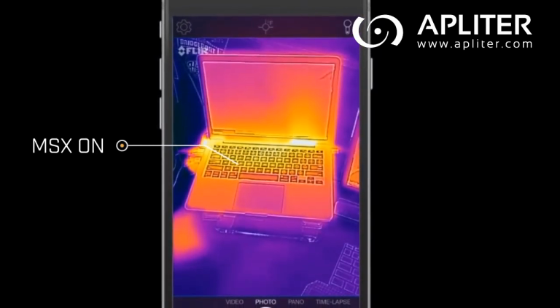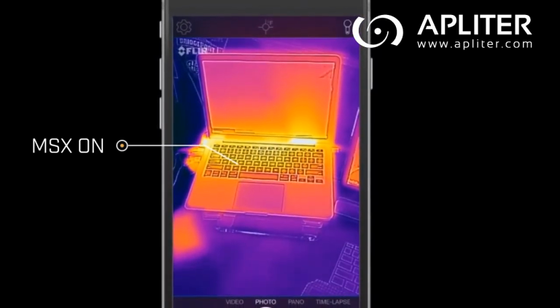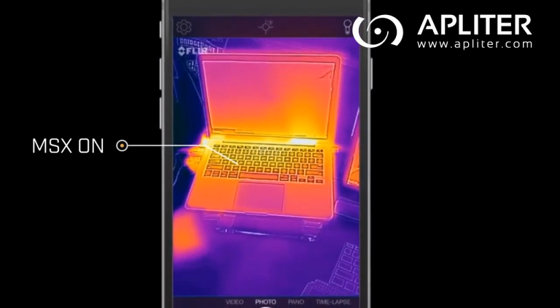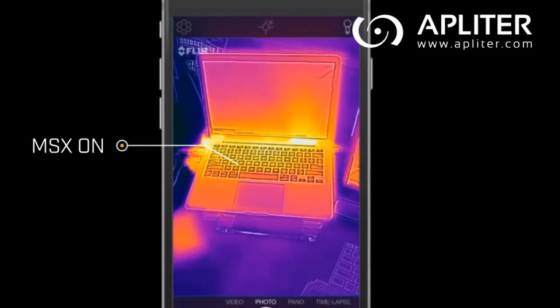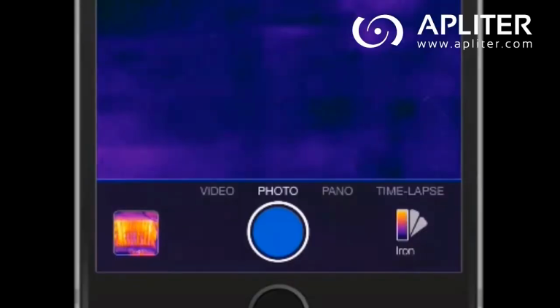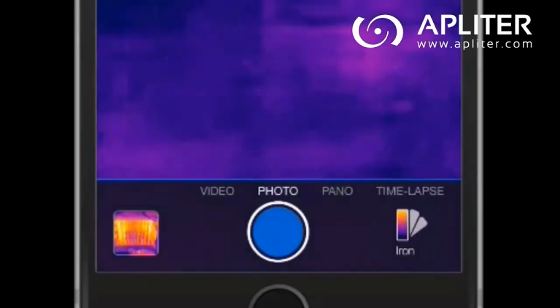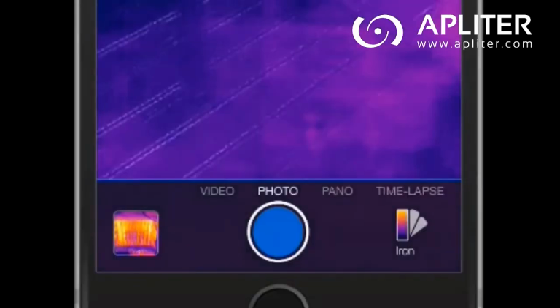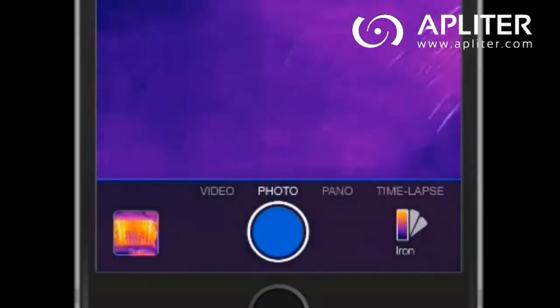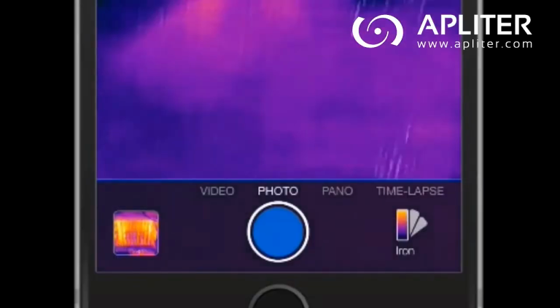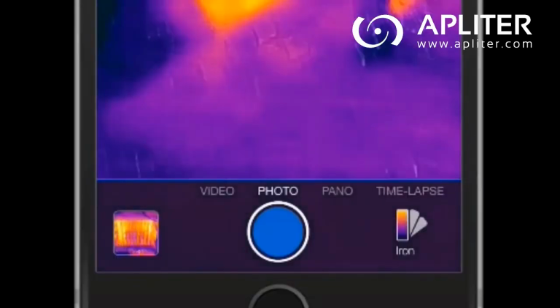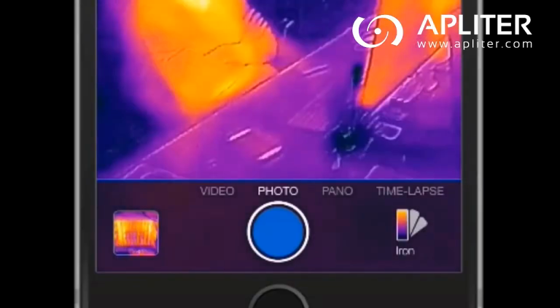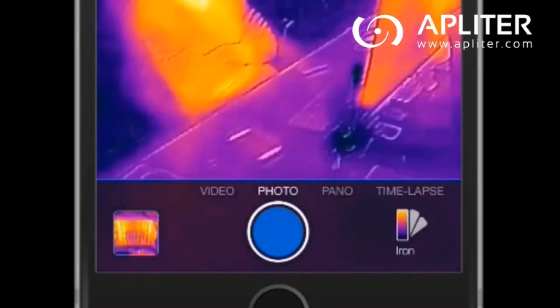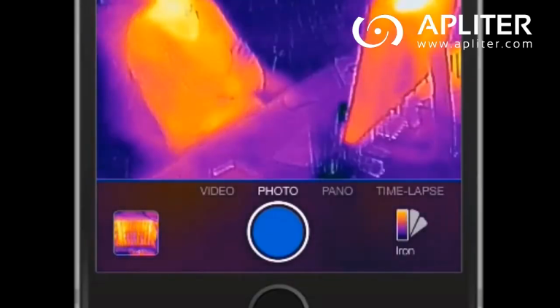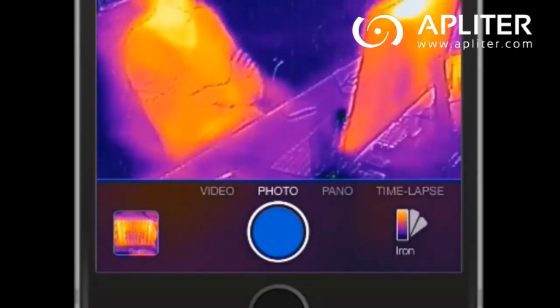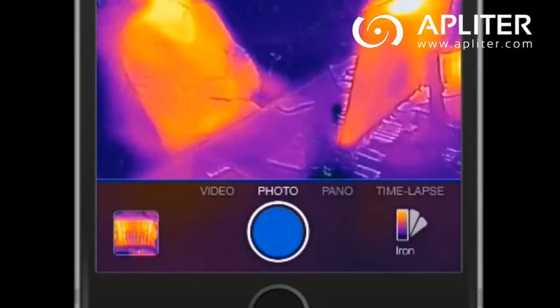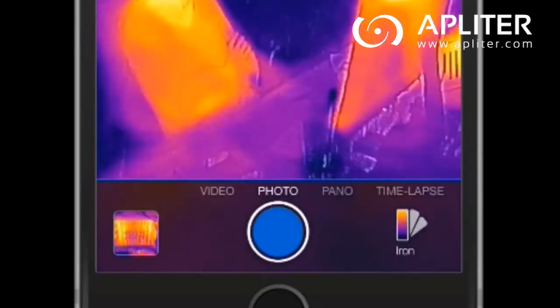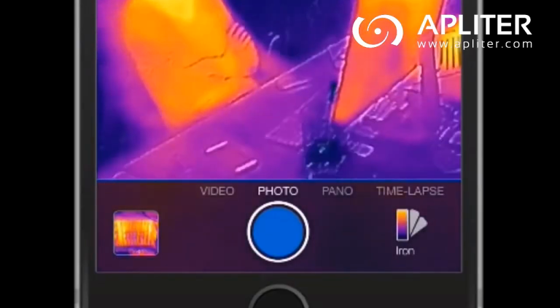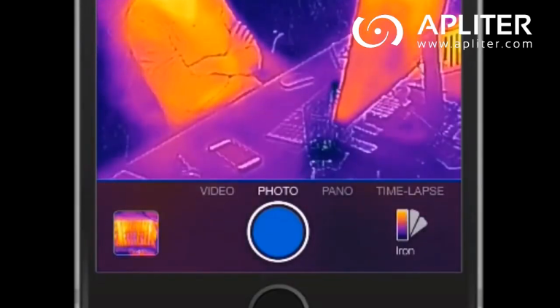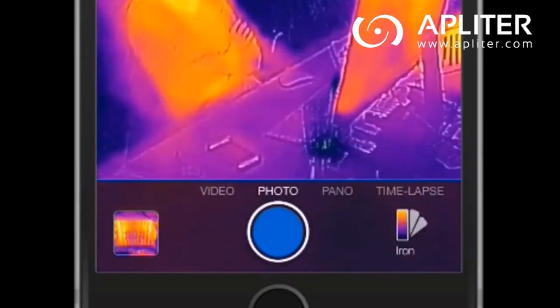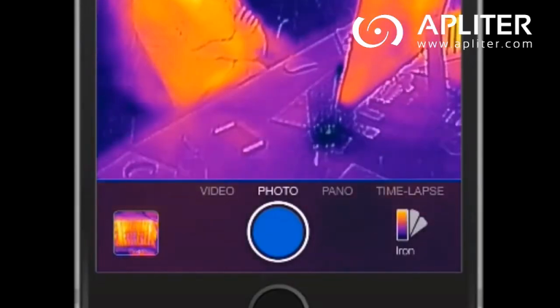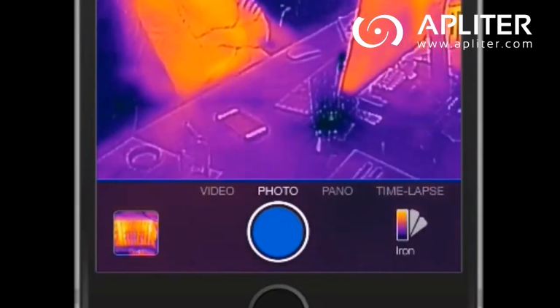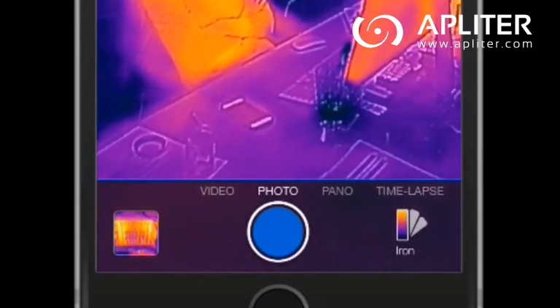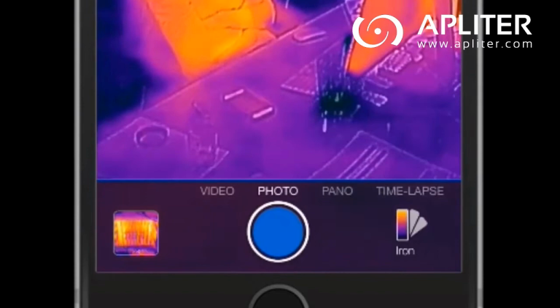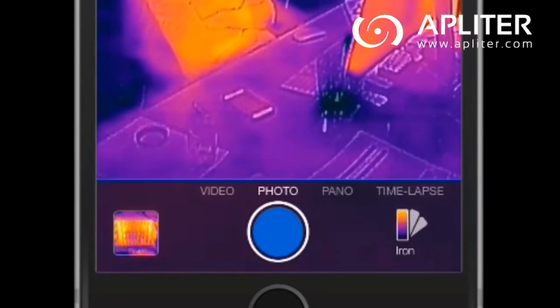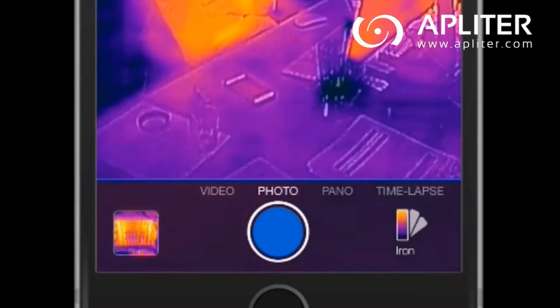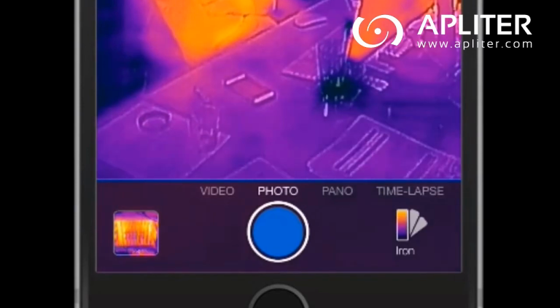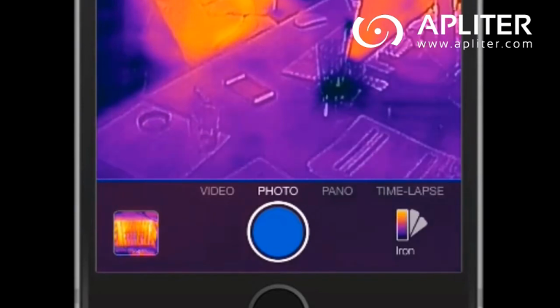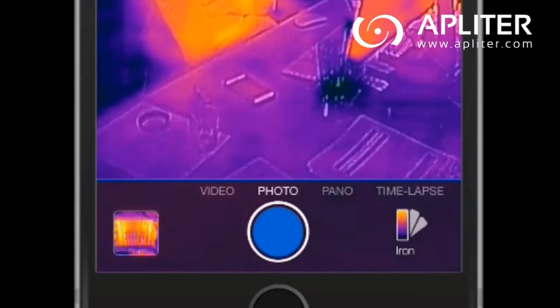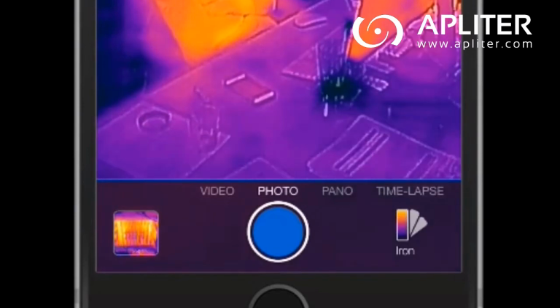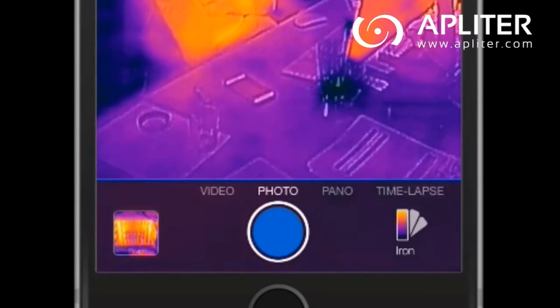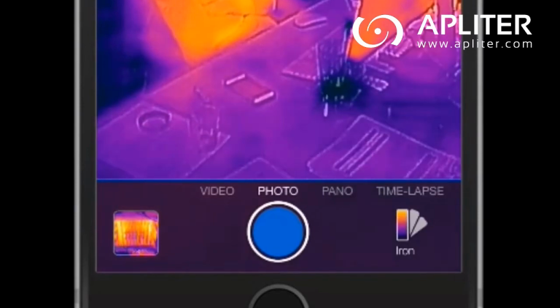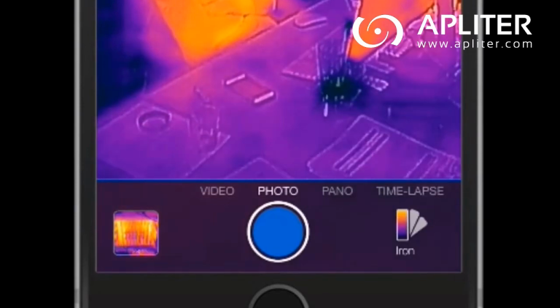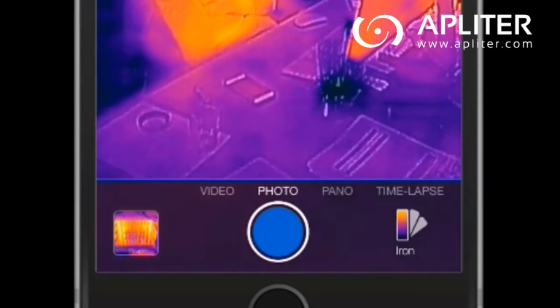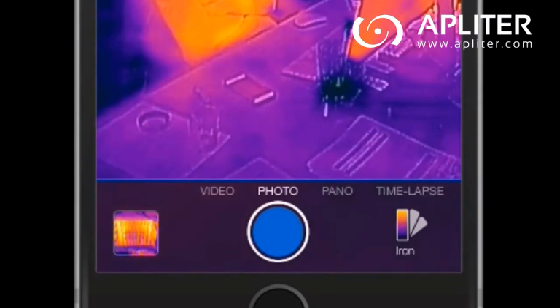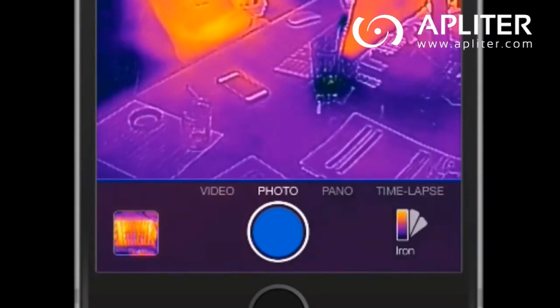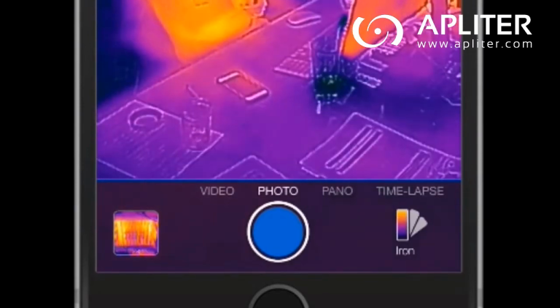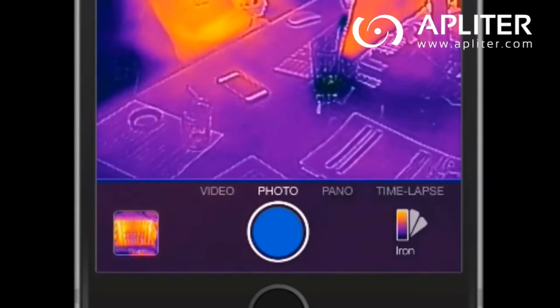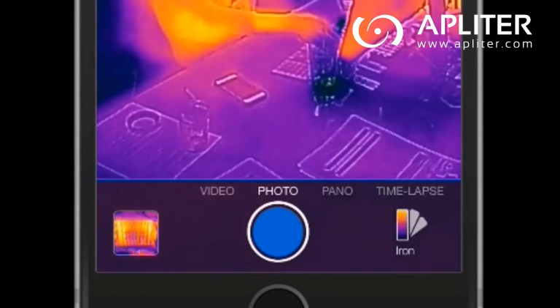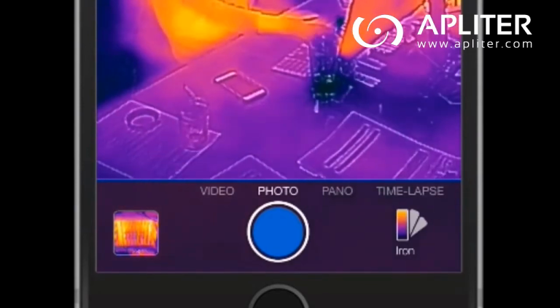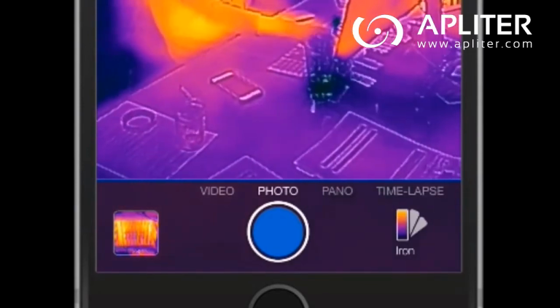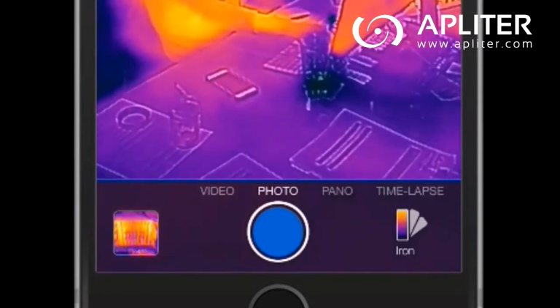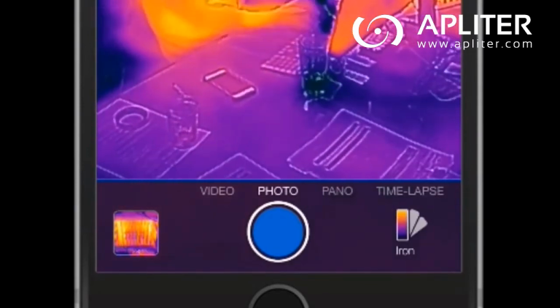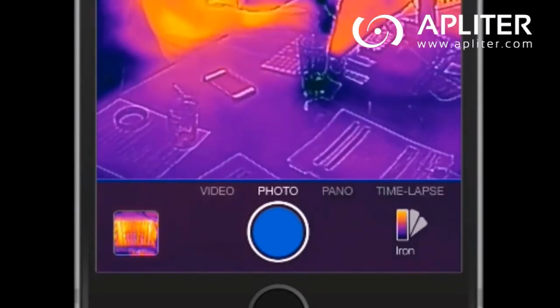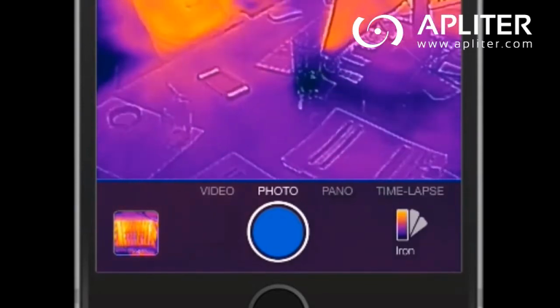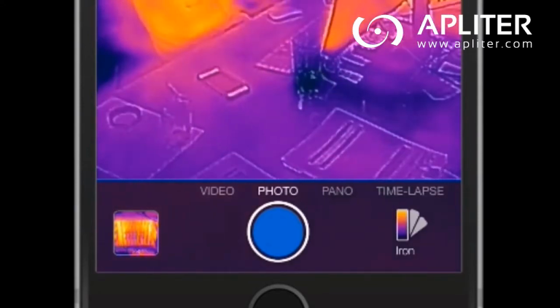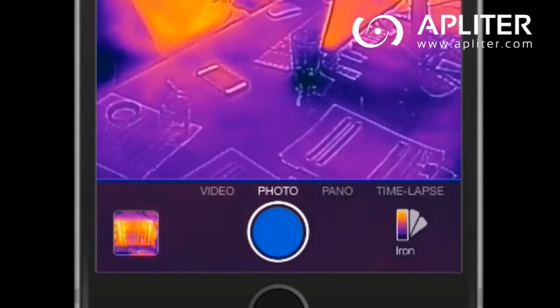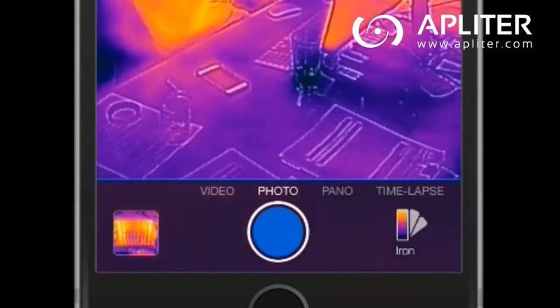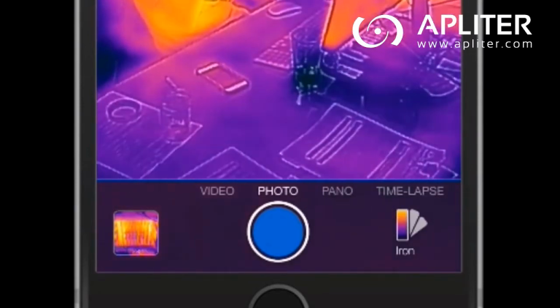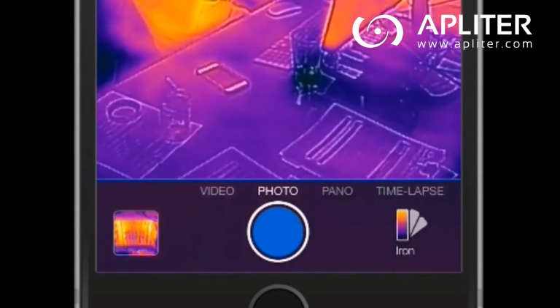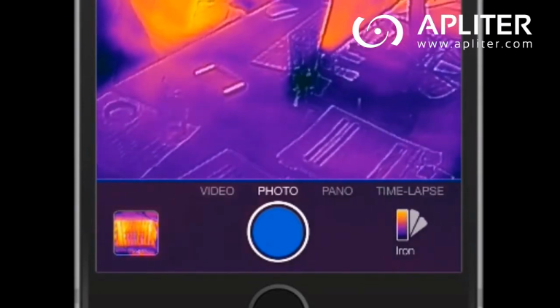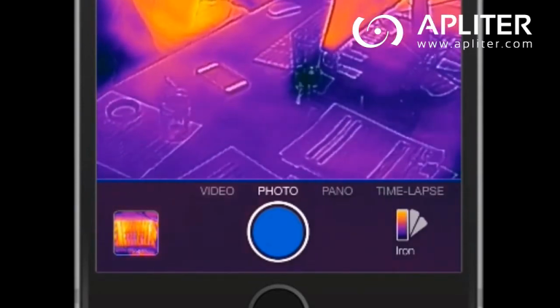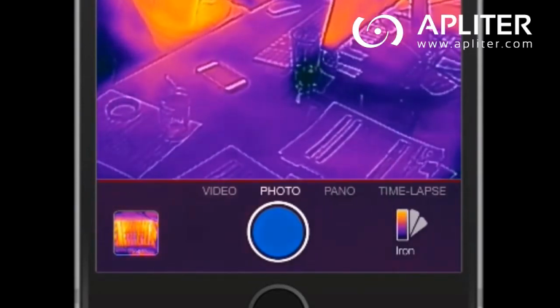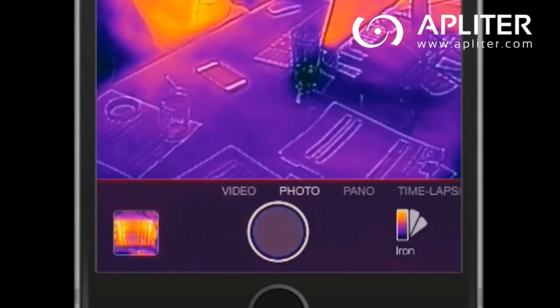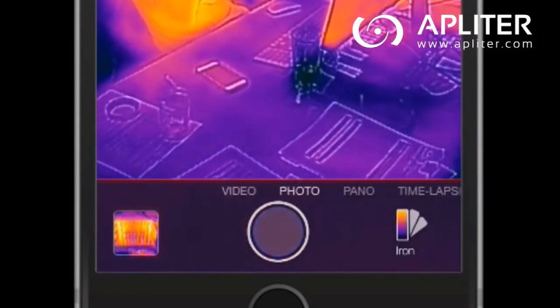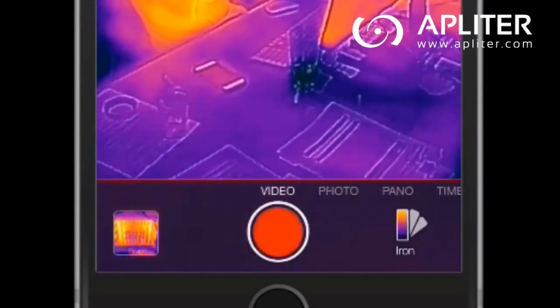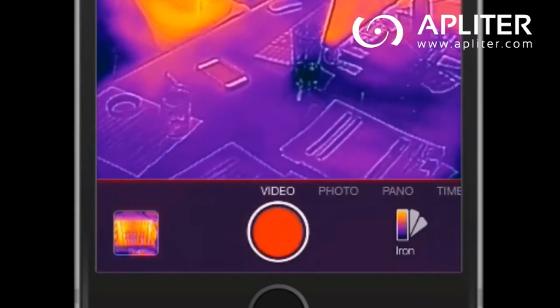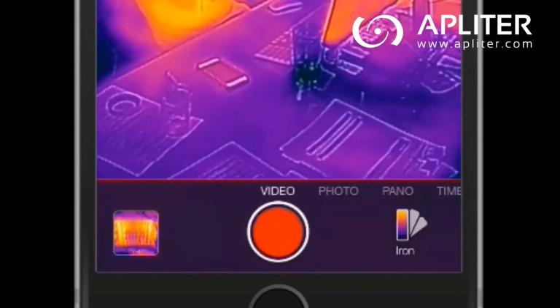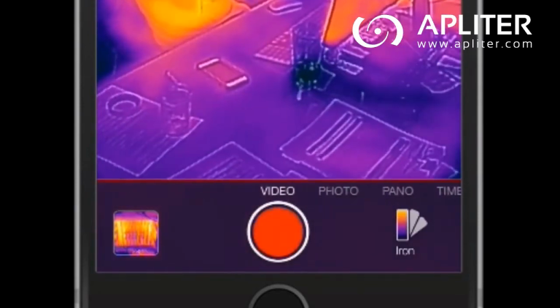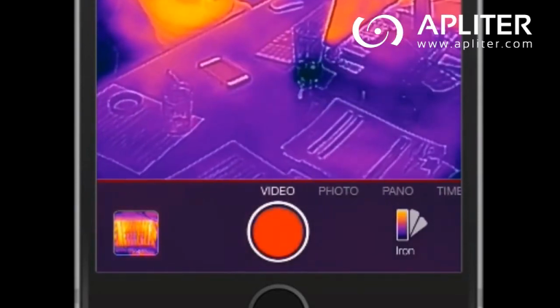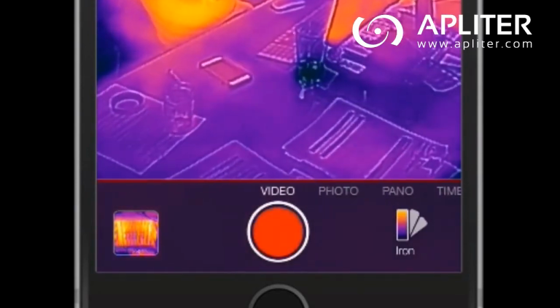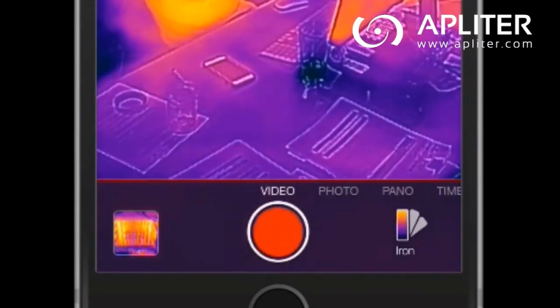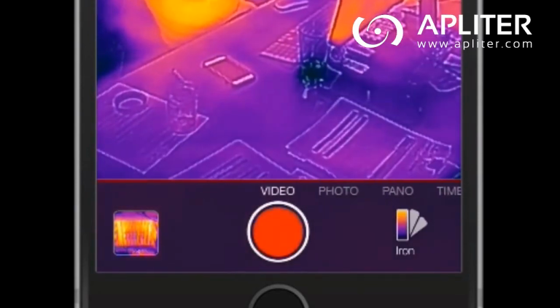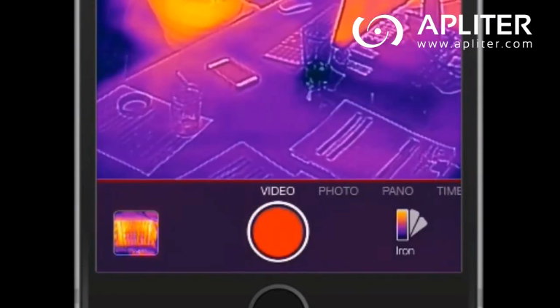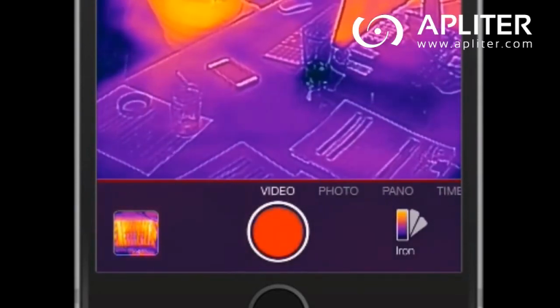At the bottom of the screen, you'll find the ability to snap an image, or if you'd like, slide the switch to the video setting and start capturing video.